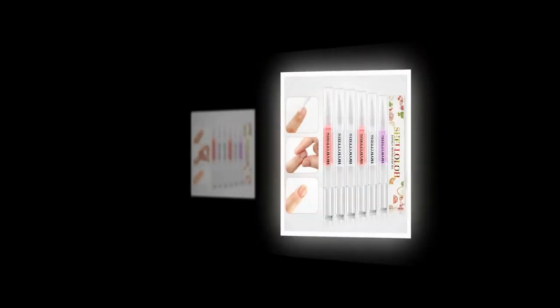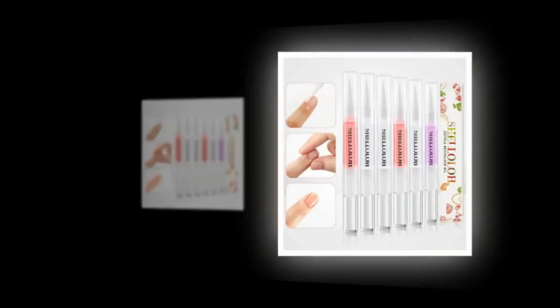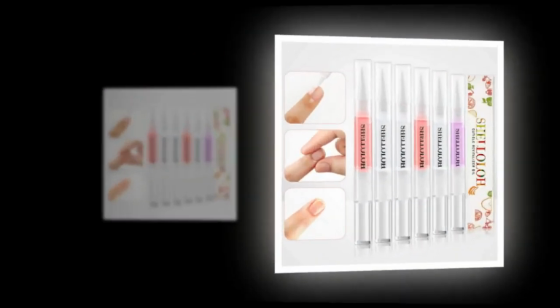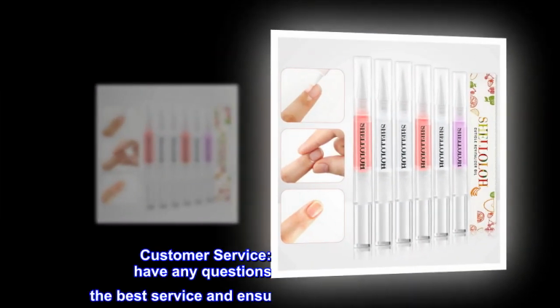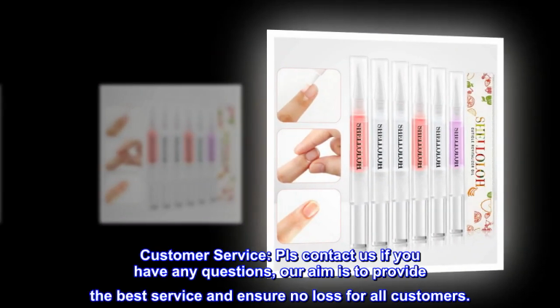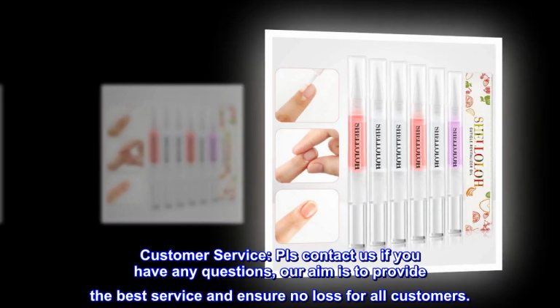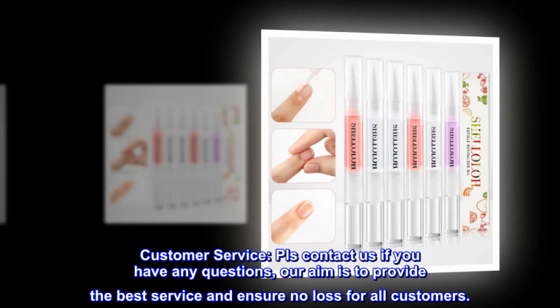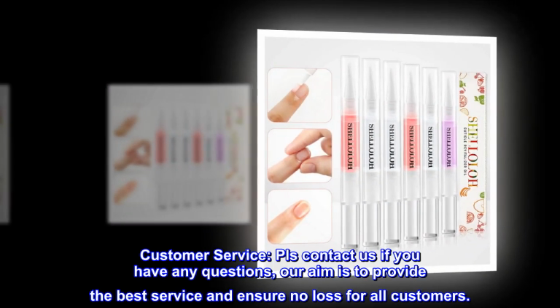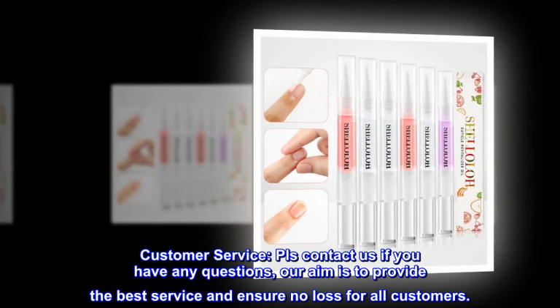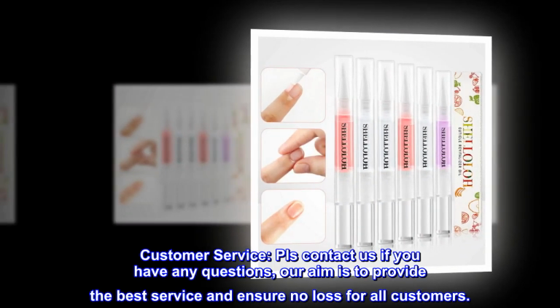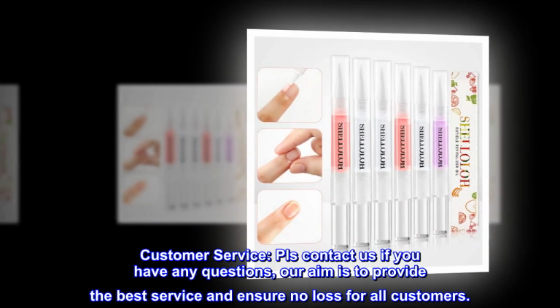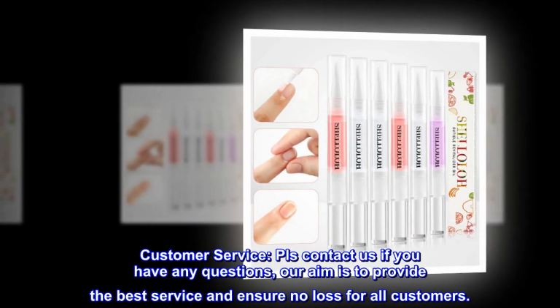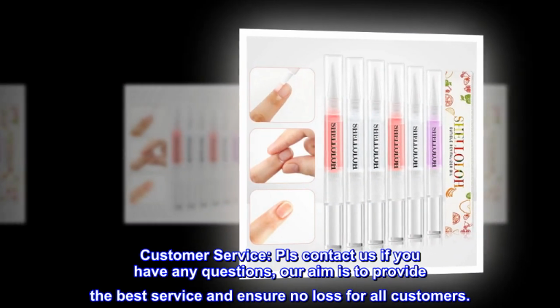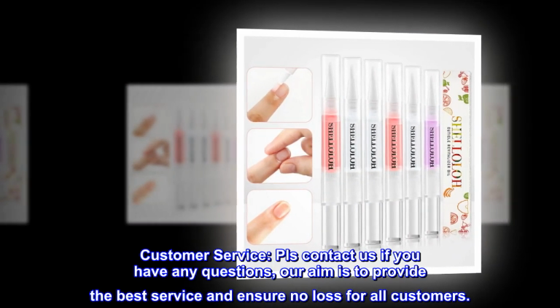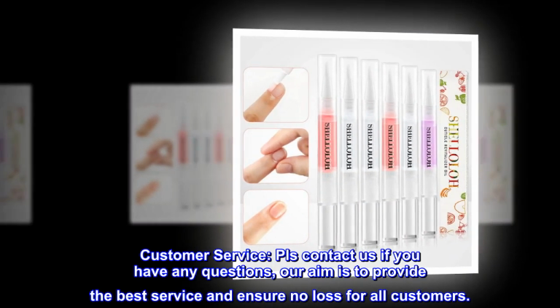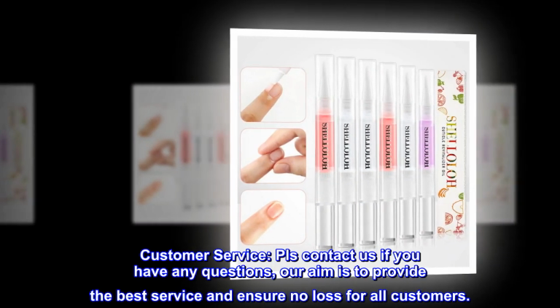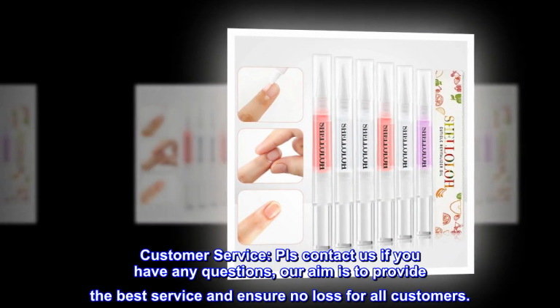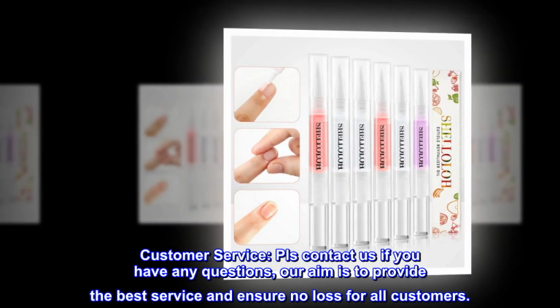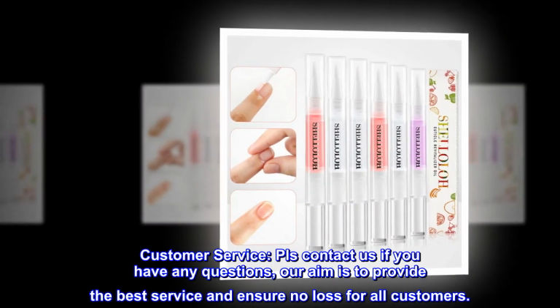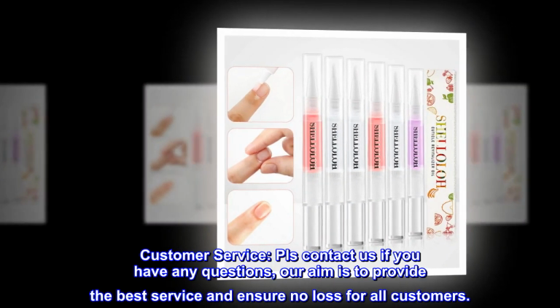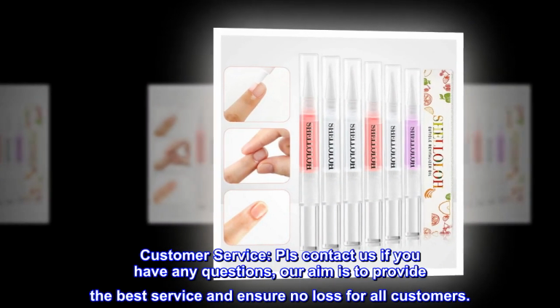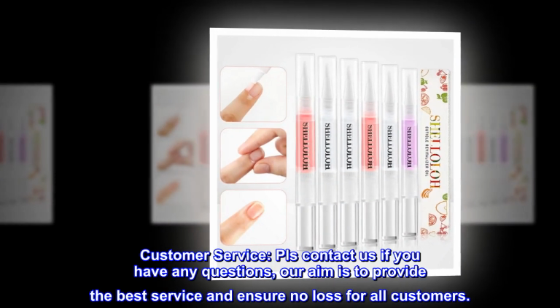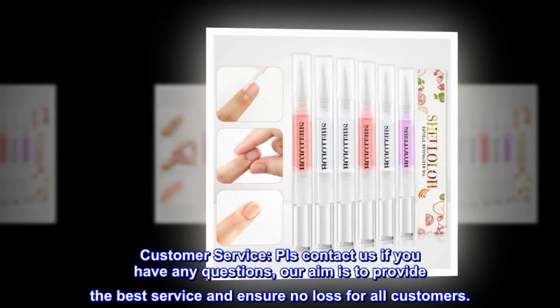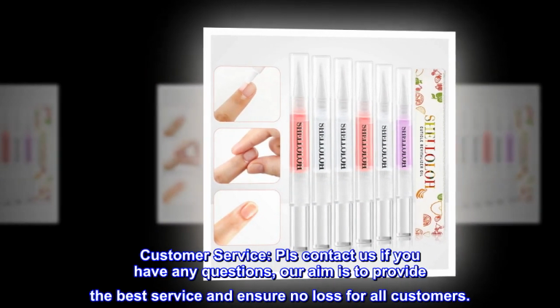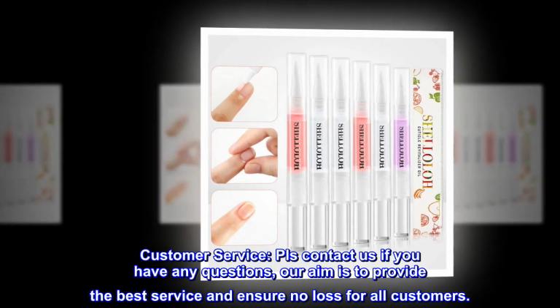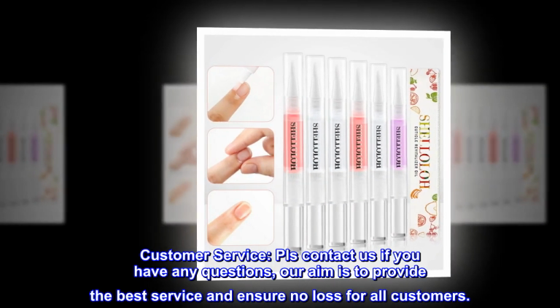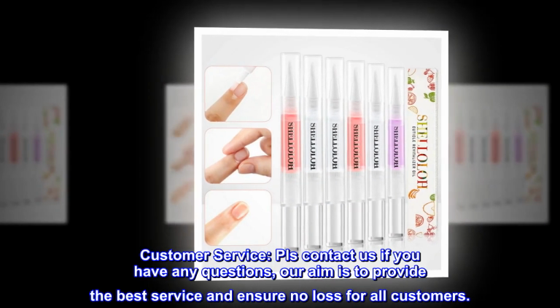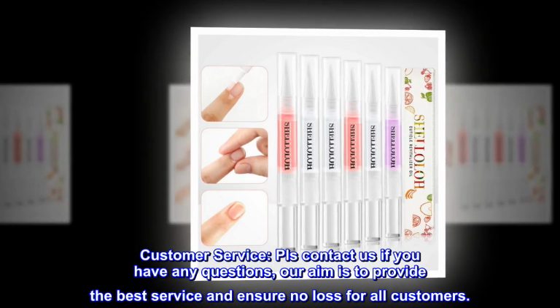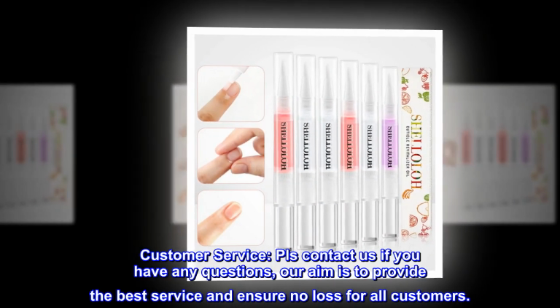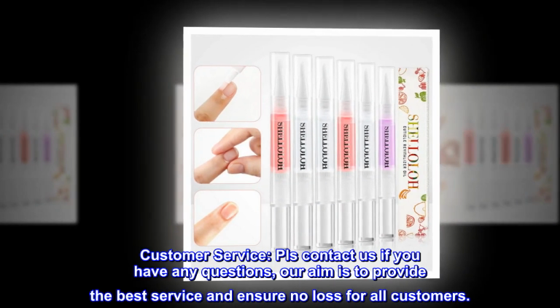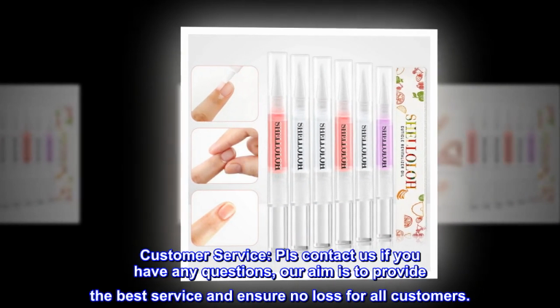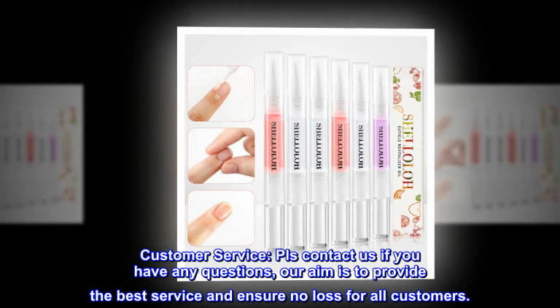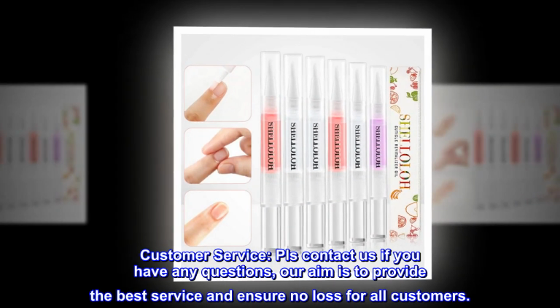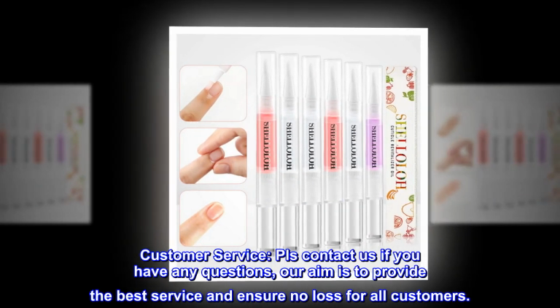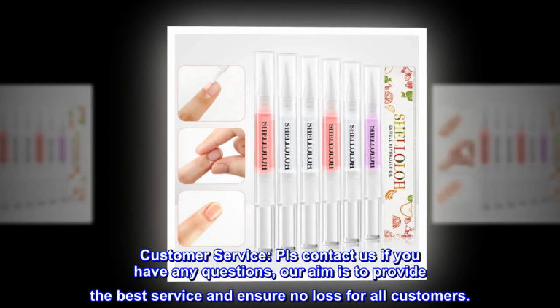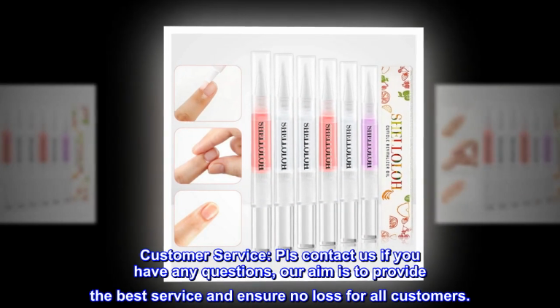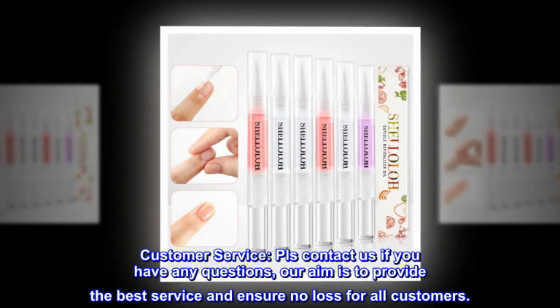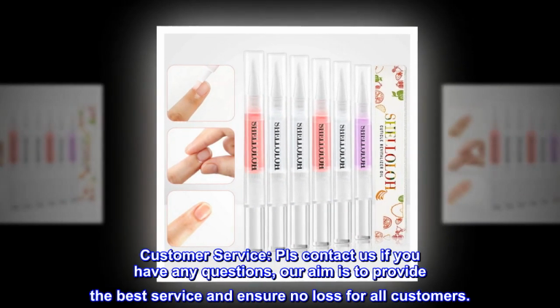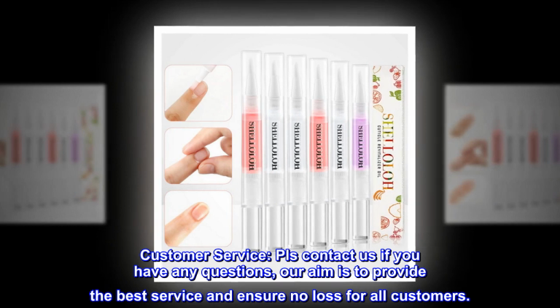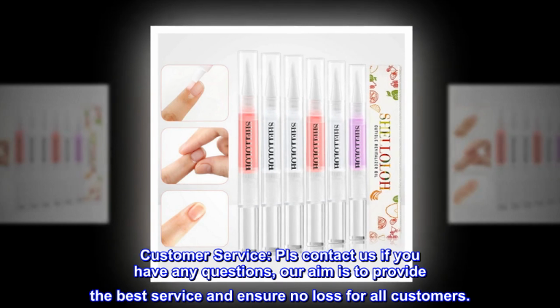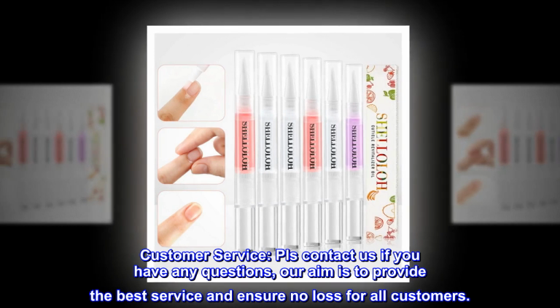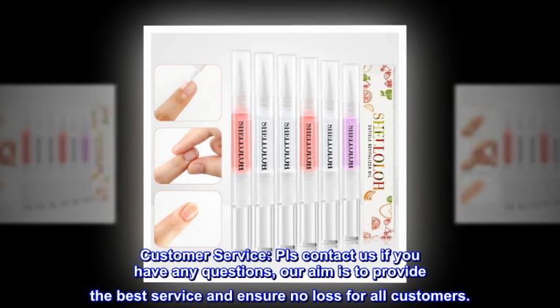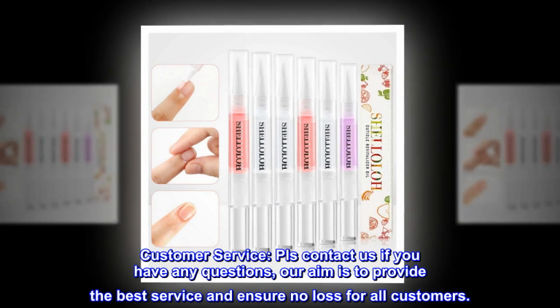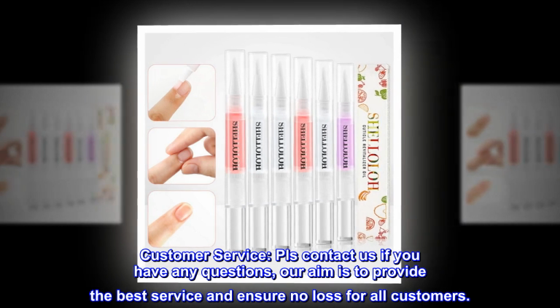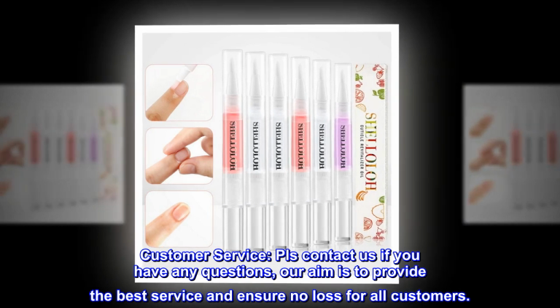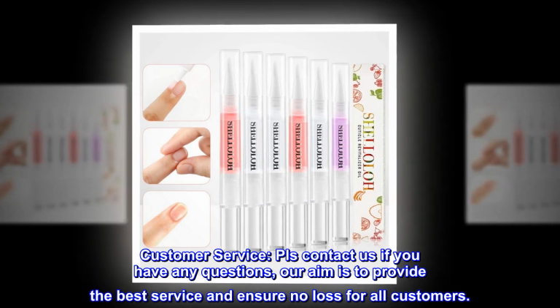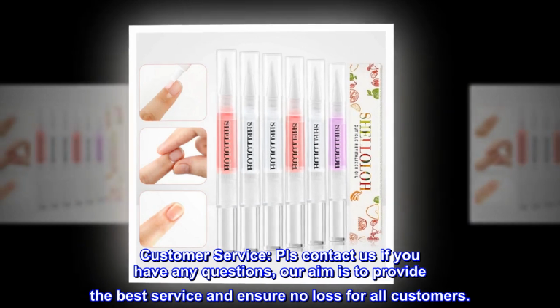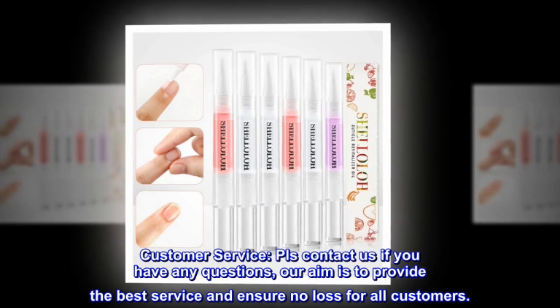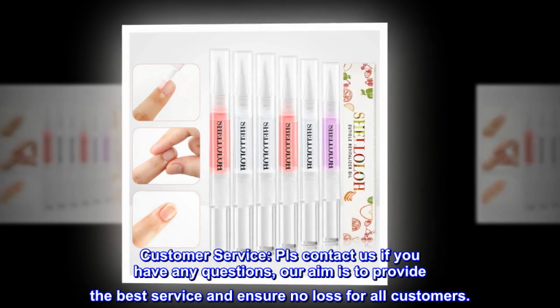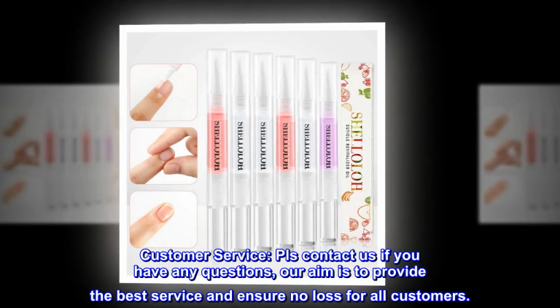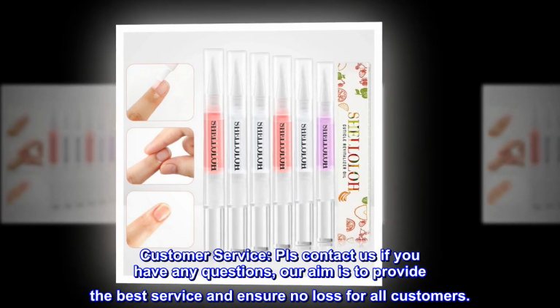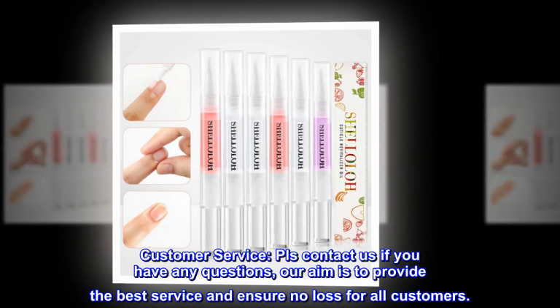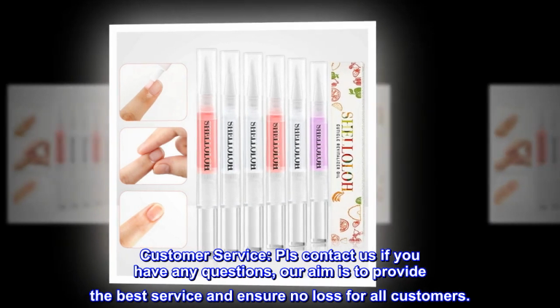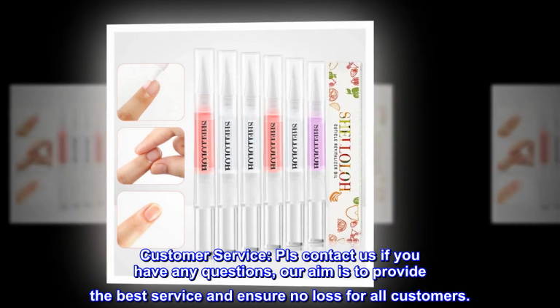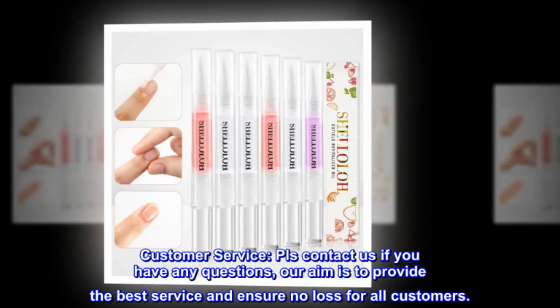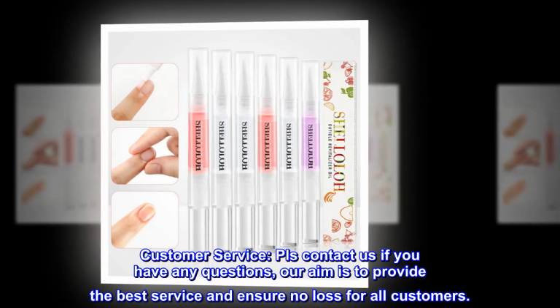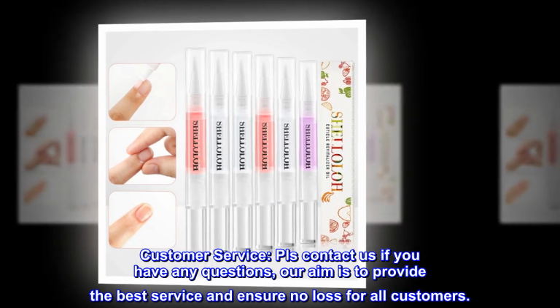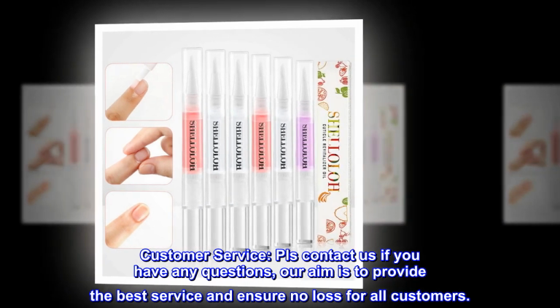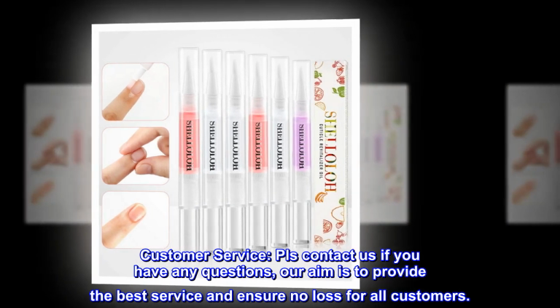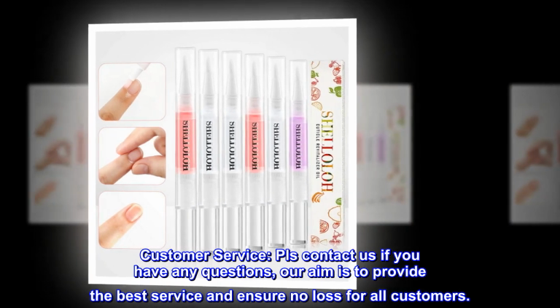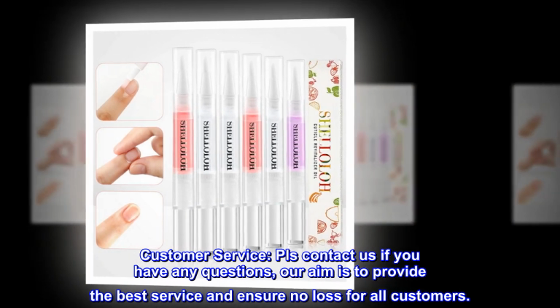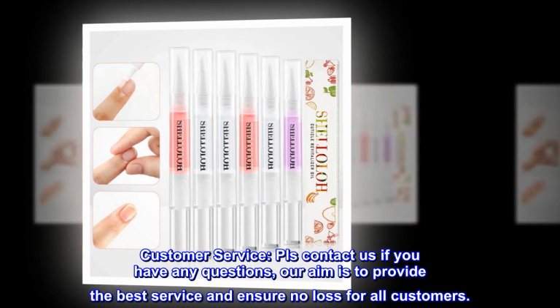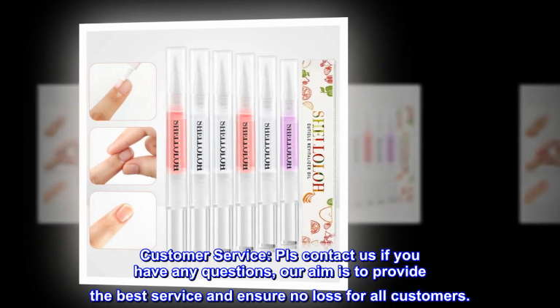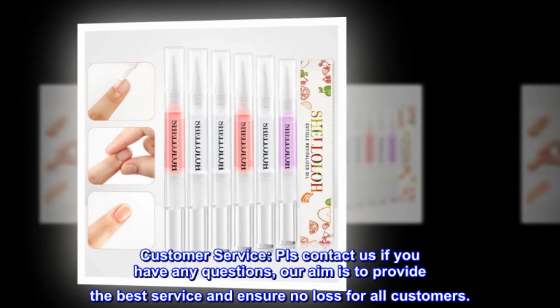Customer service: please contact us if you have any questions. Our aim is to provide the best service and ensure no loss for all customers.